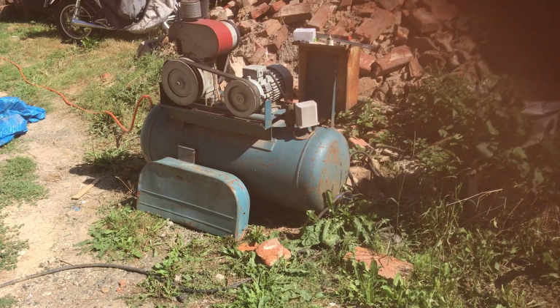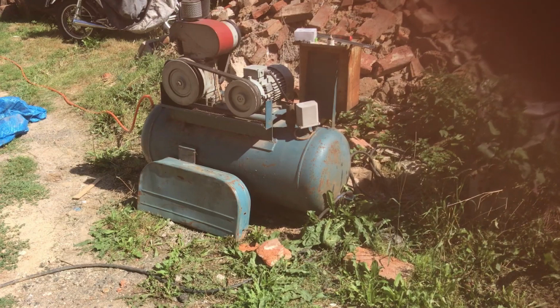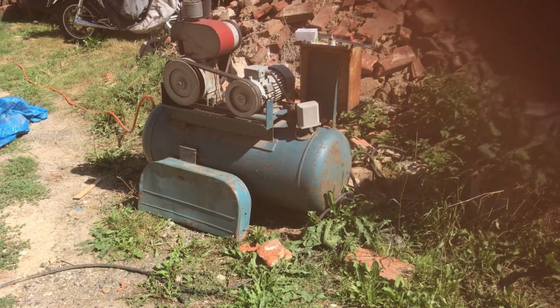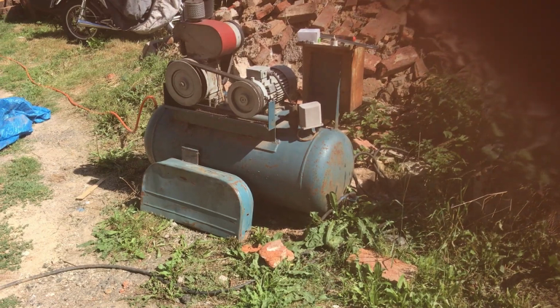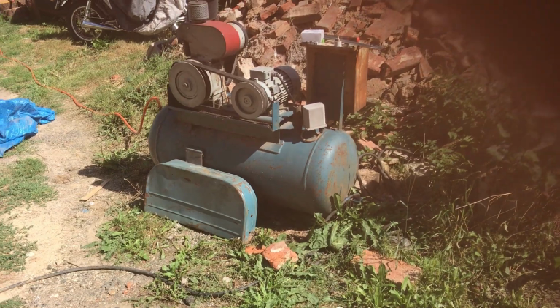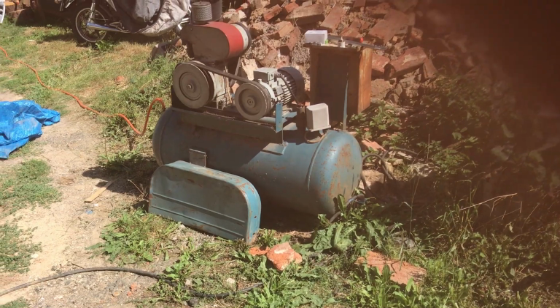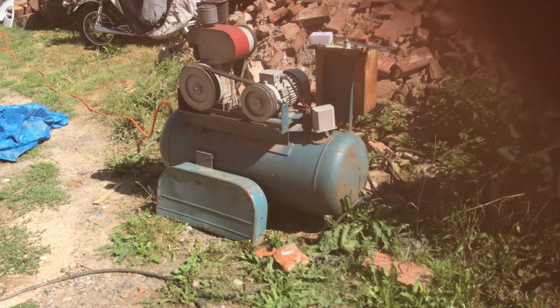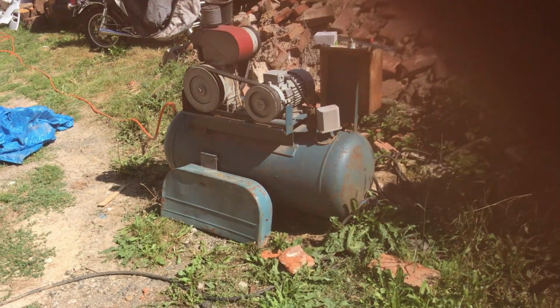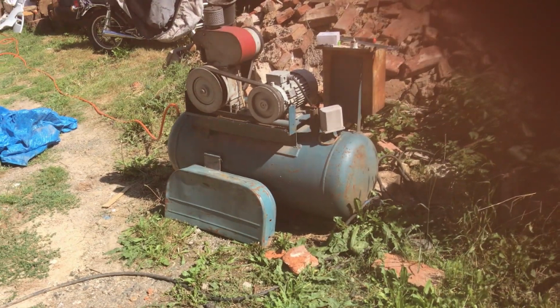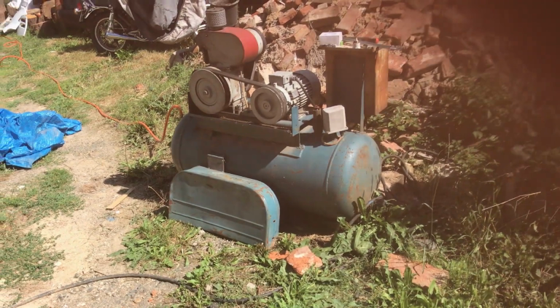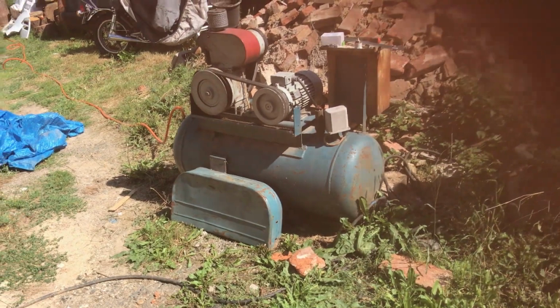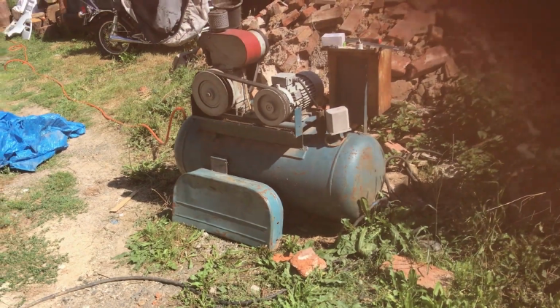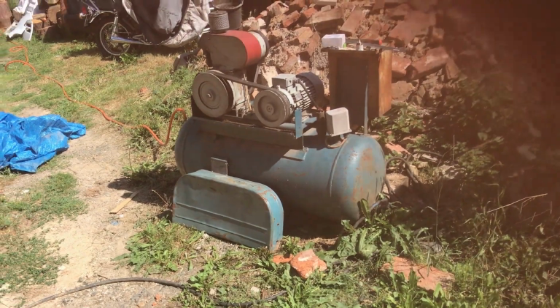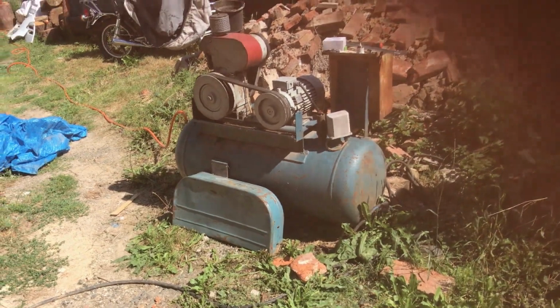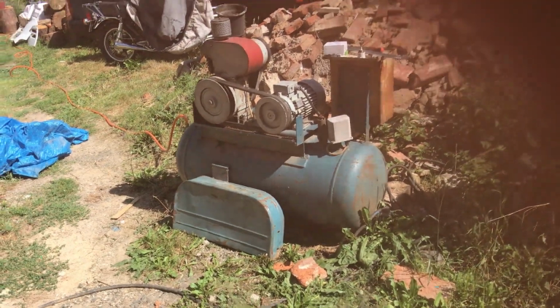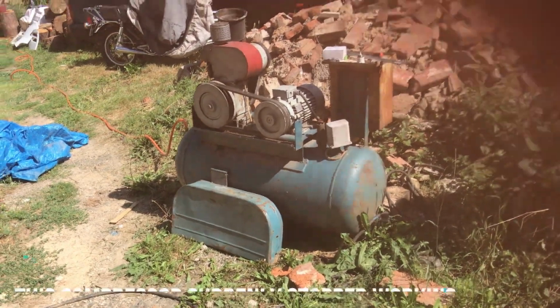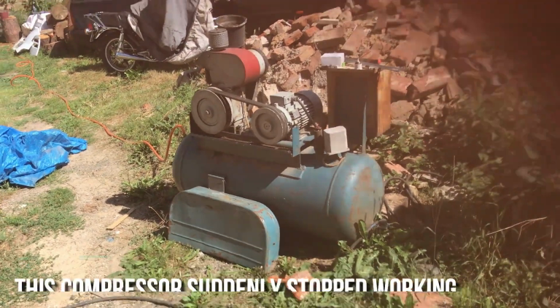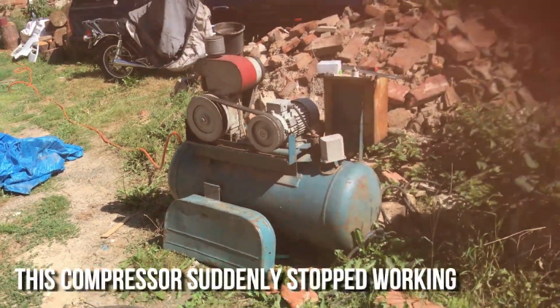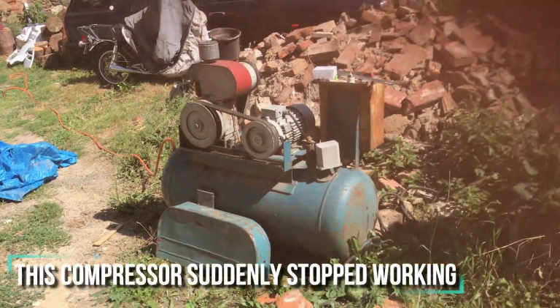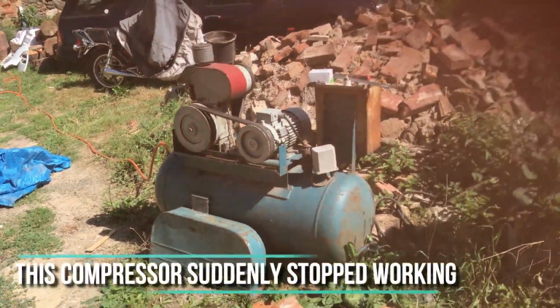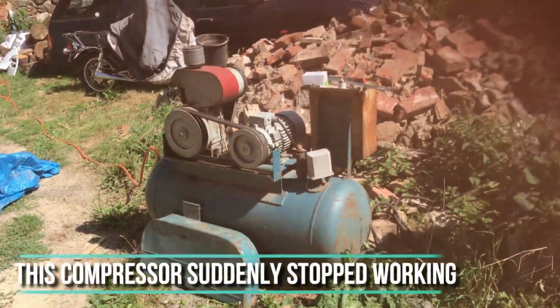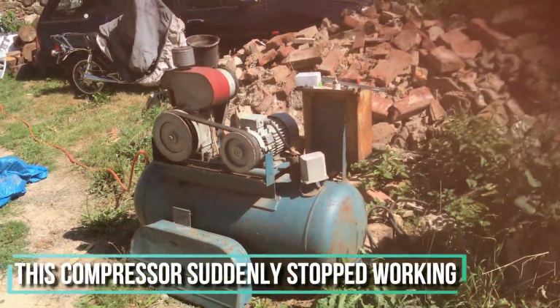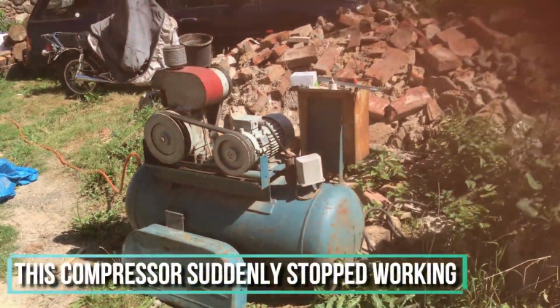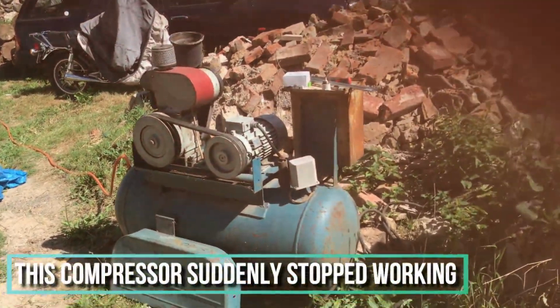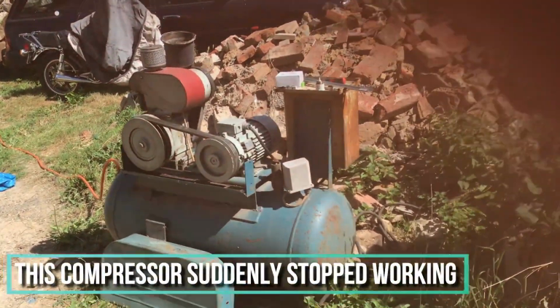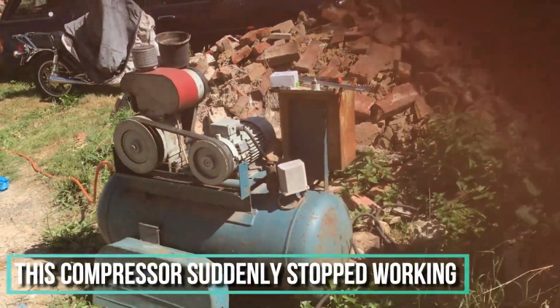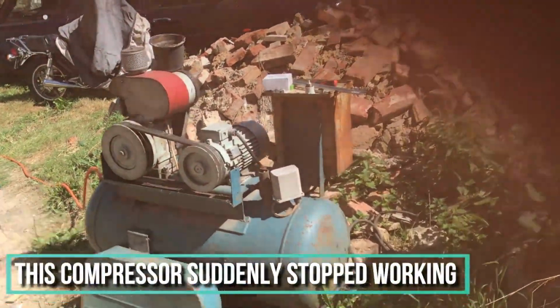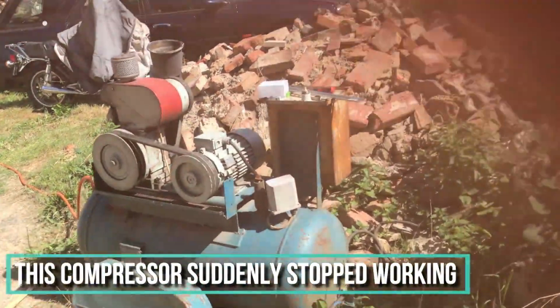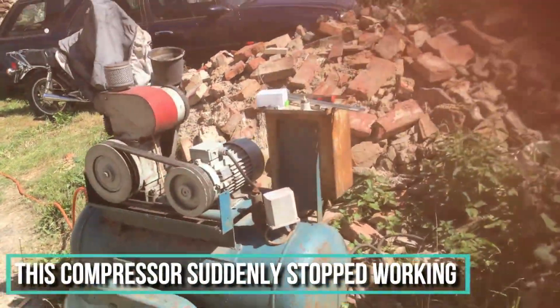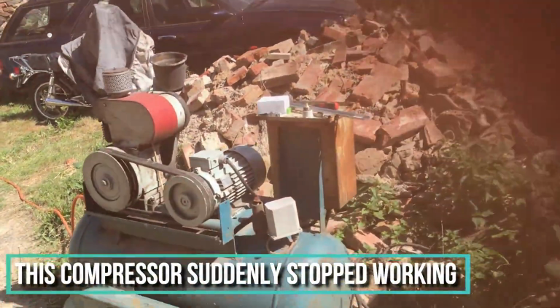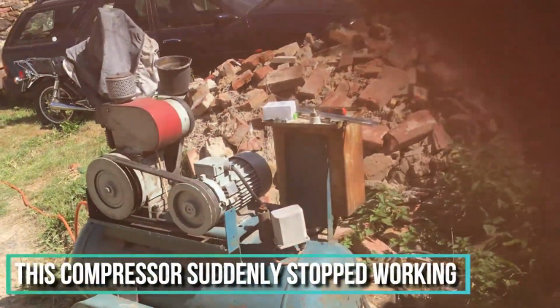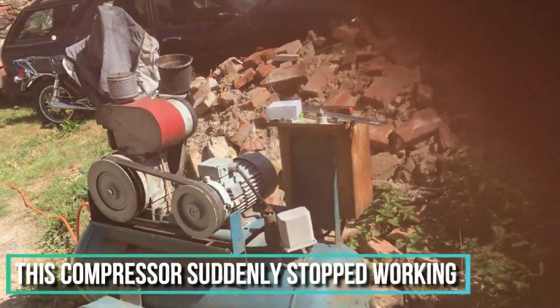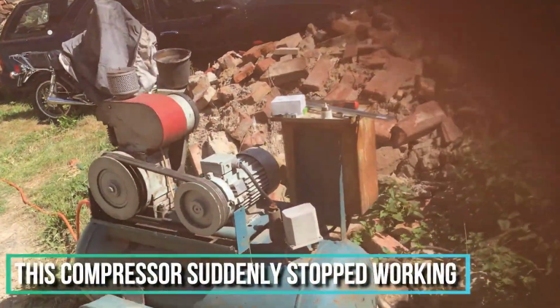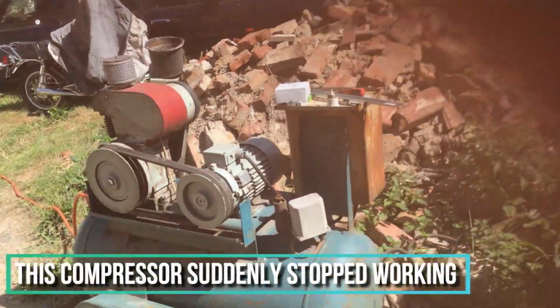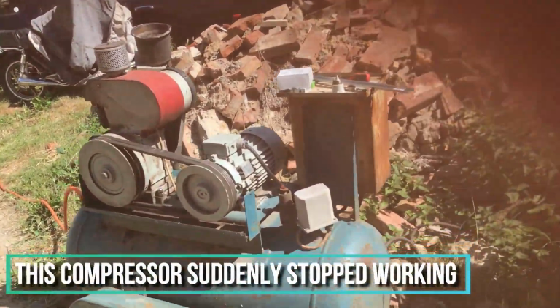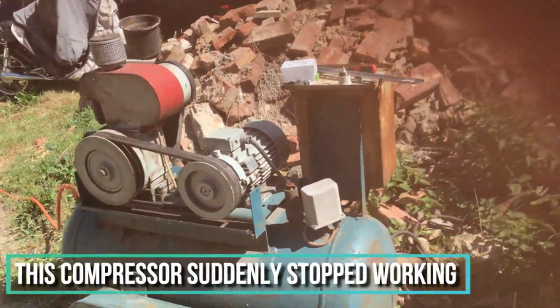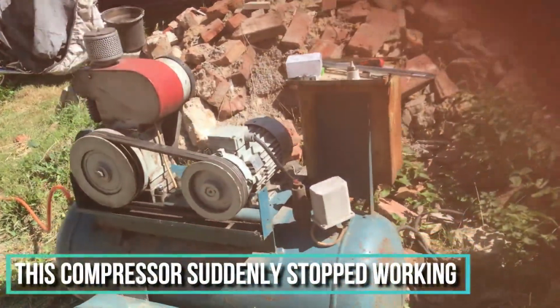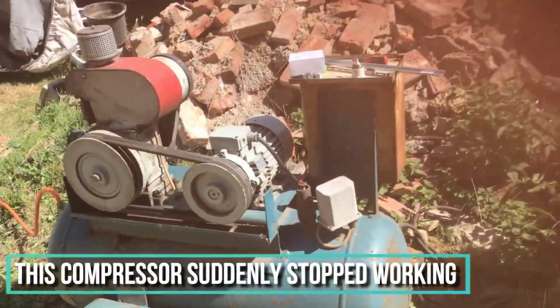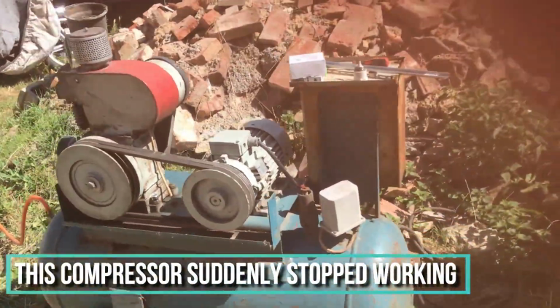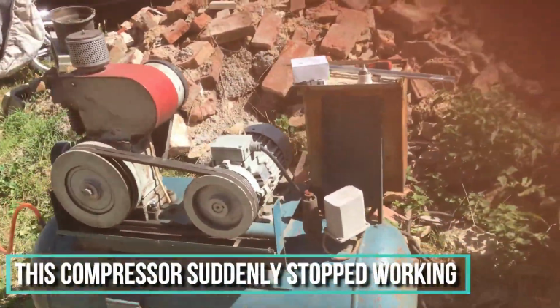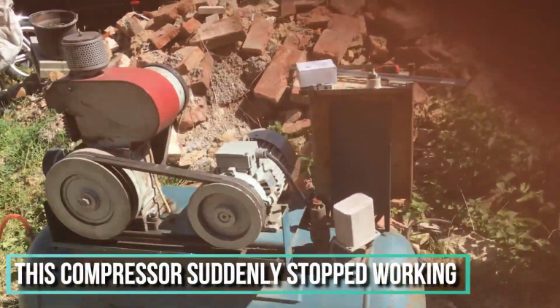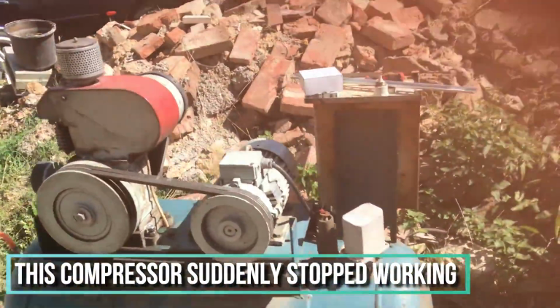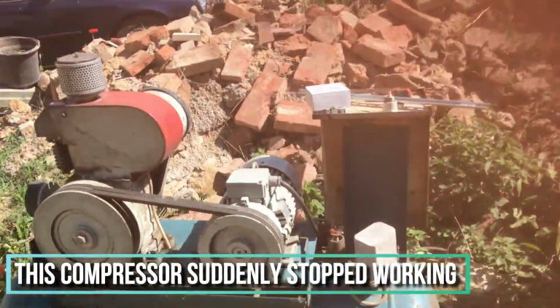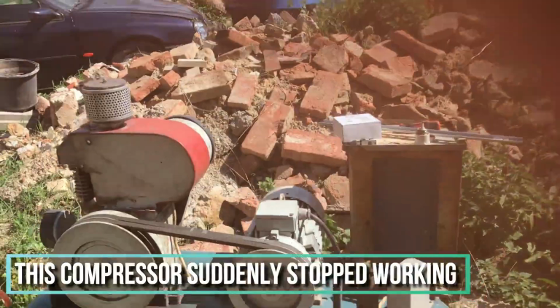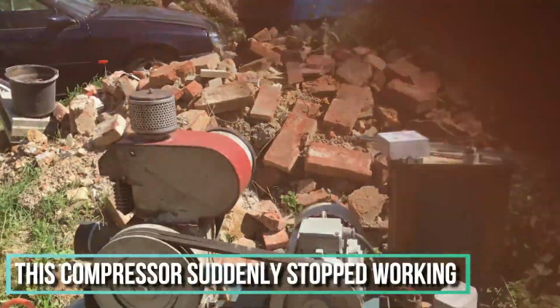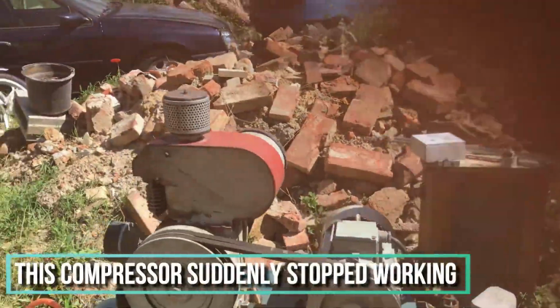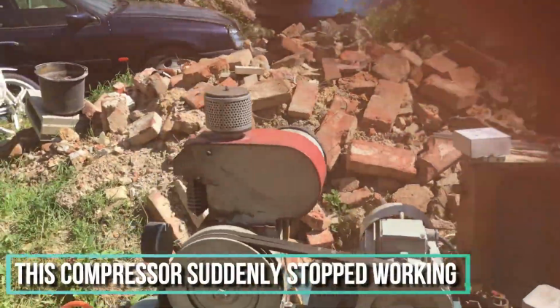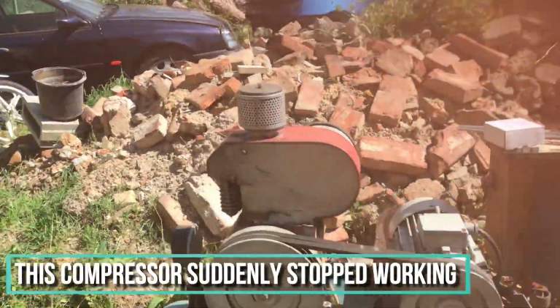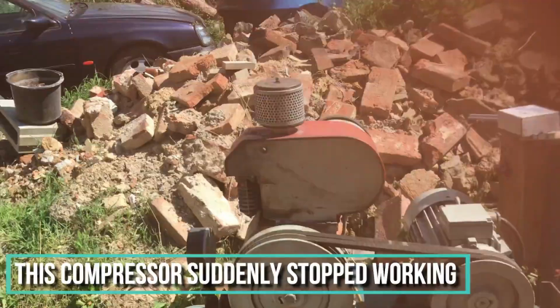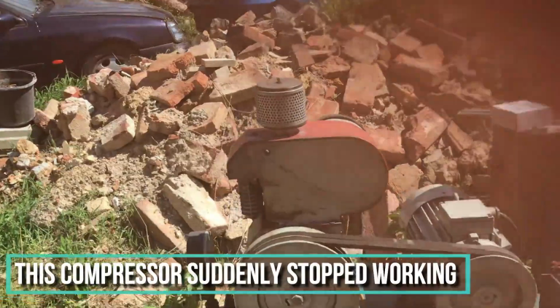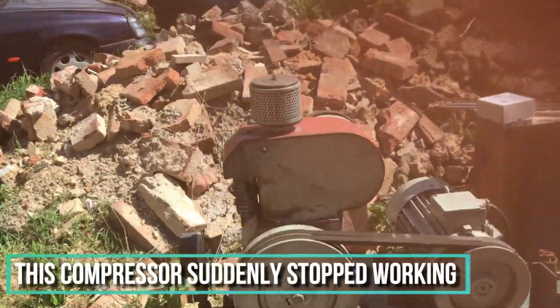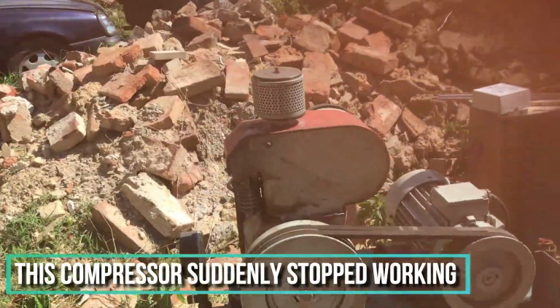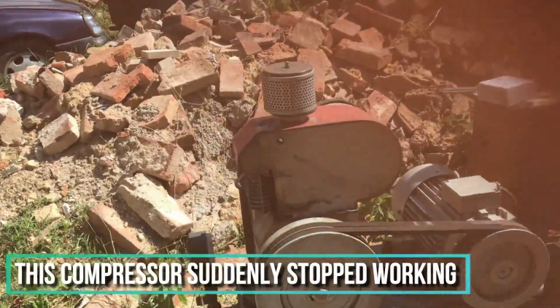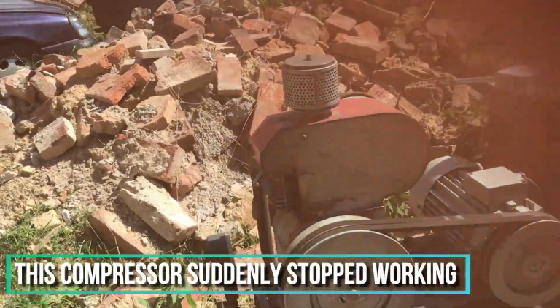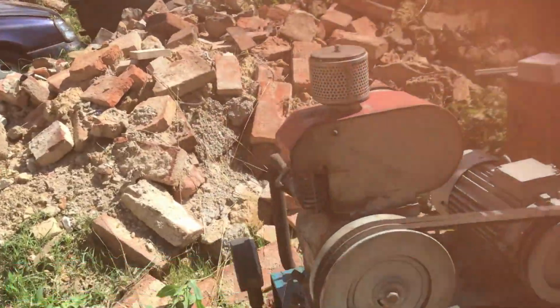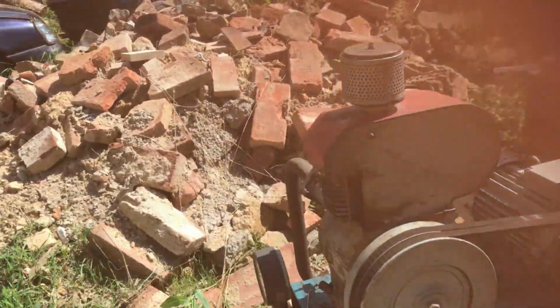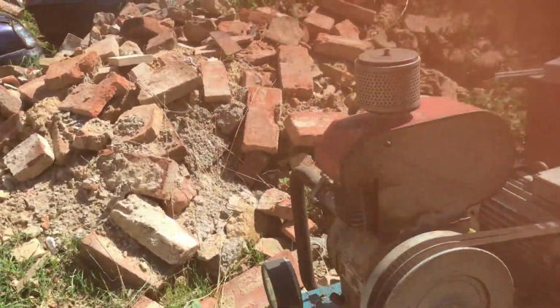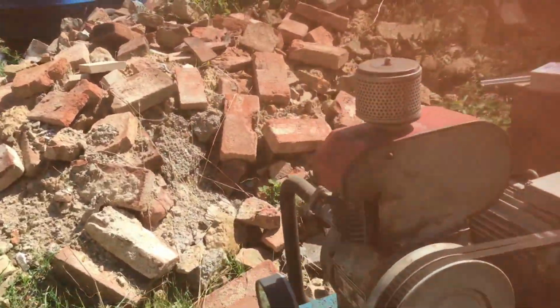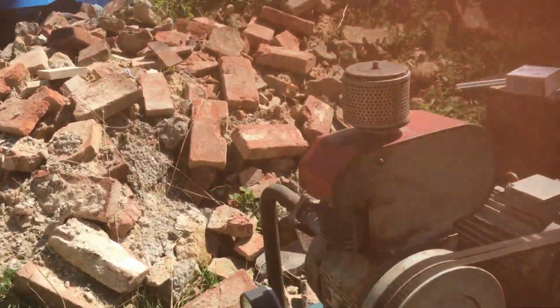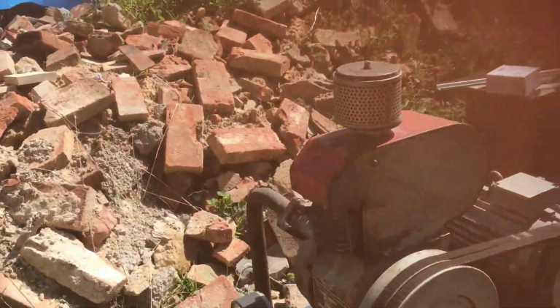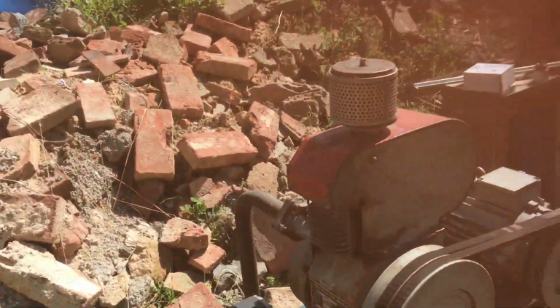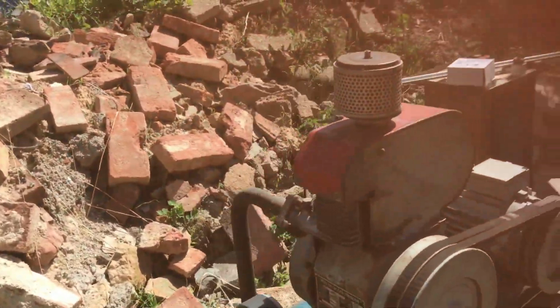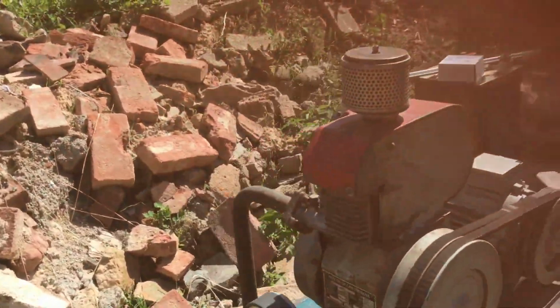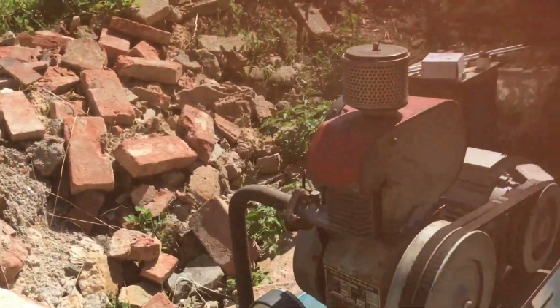Welcome. Today I have this old air compressor — it just suddenly stopped working.